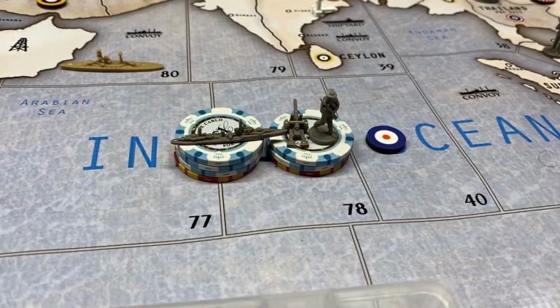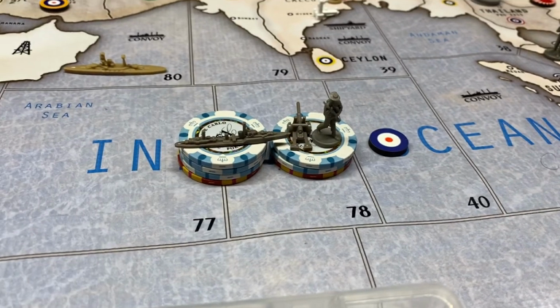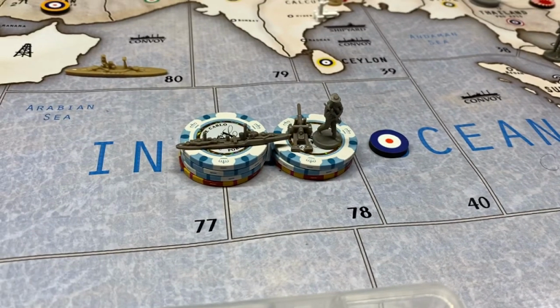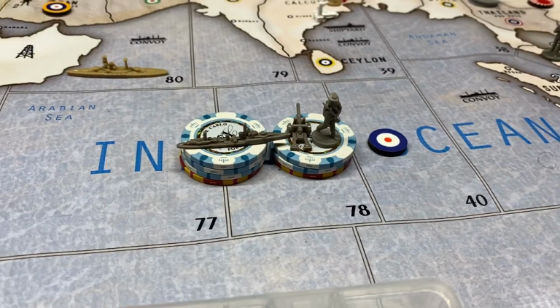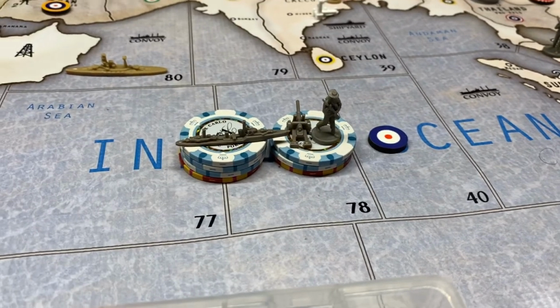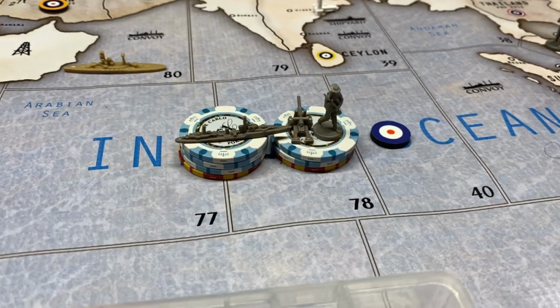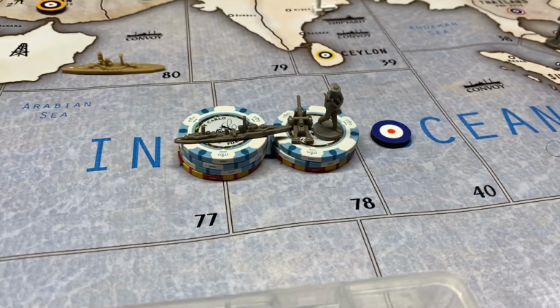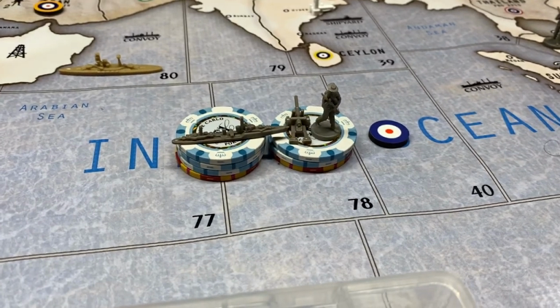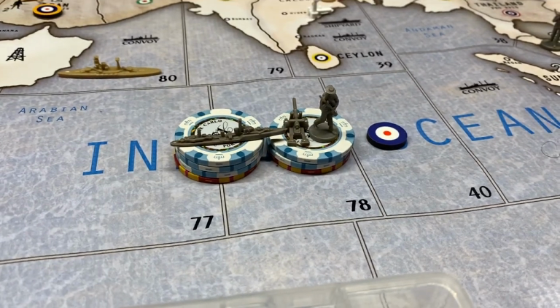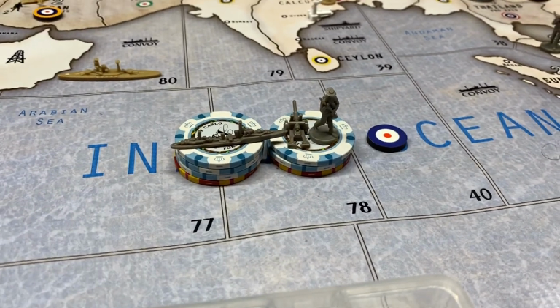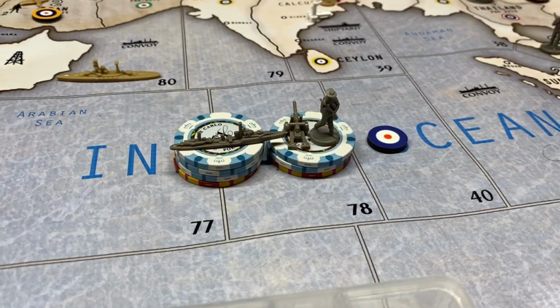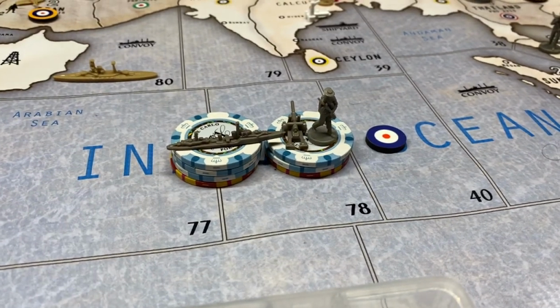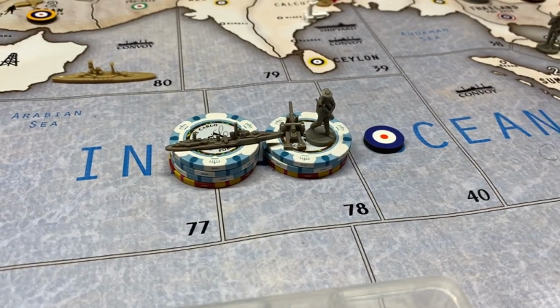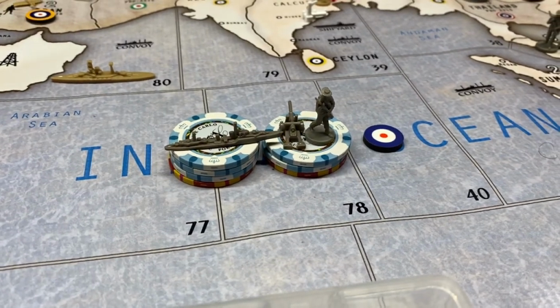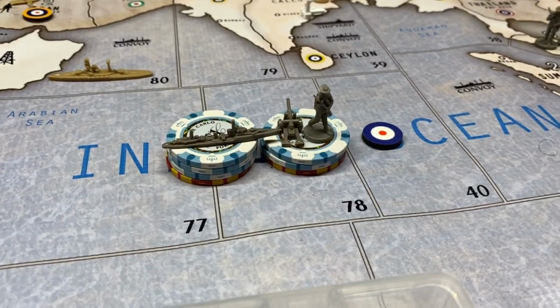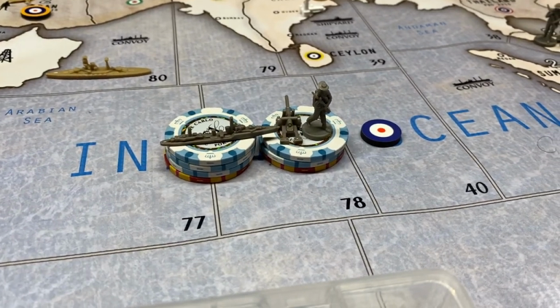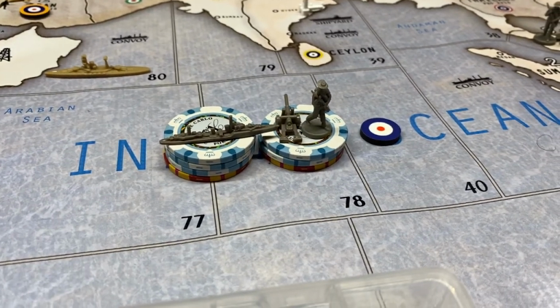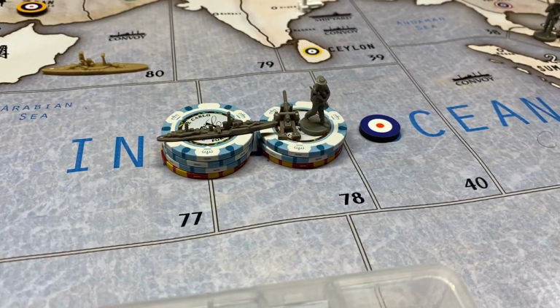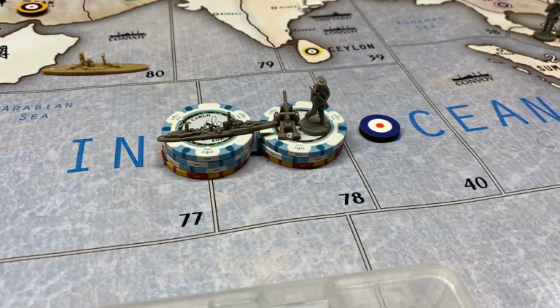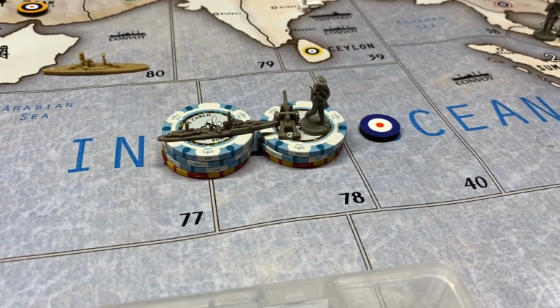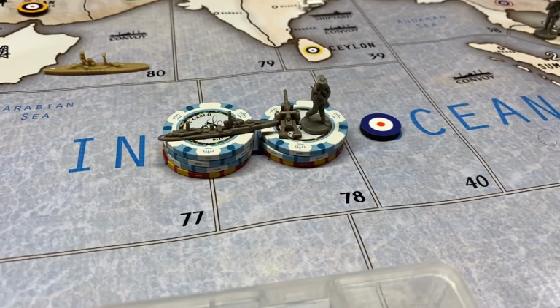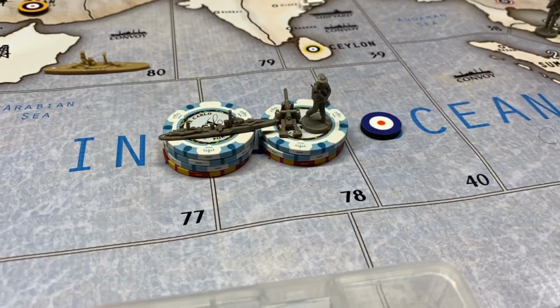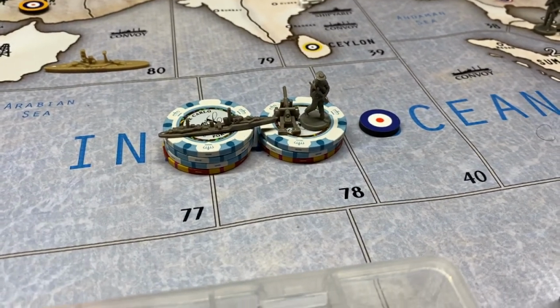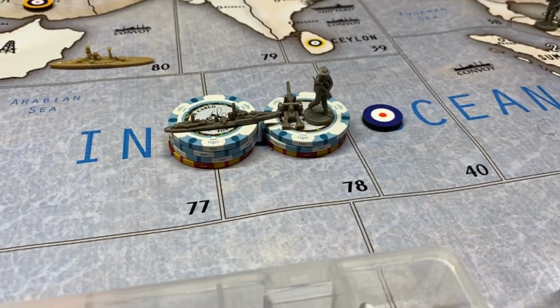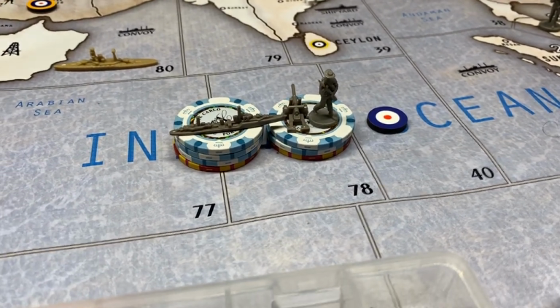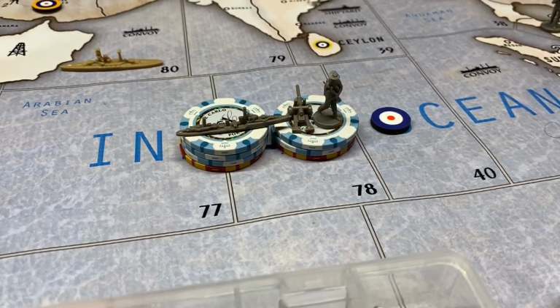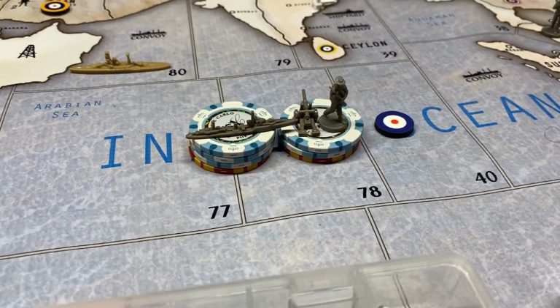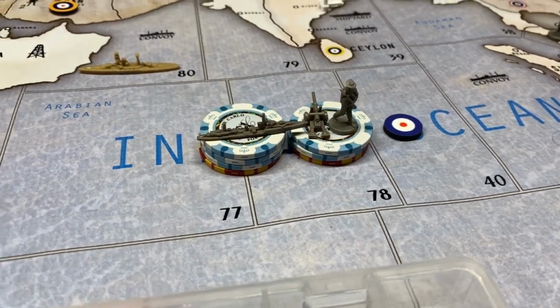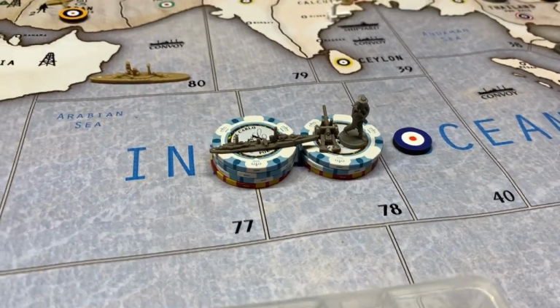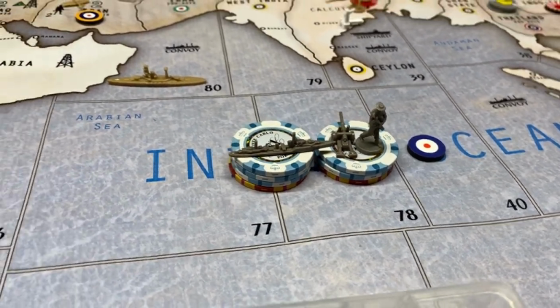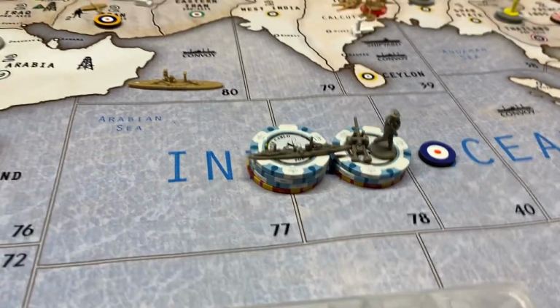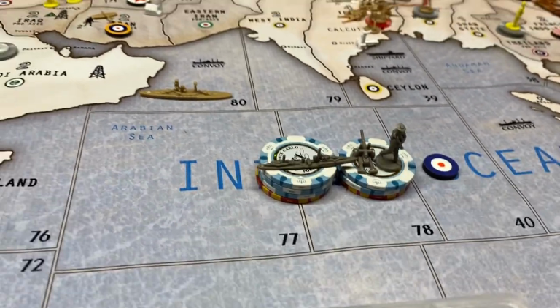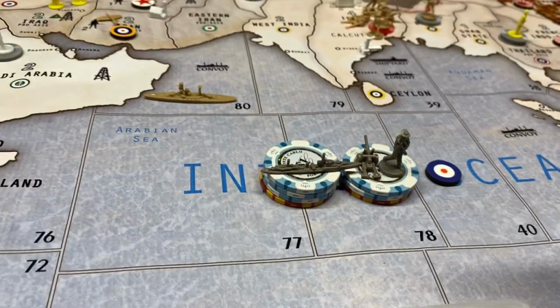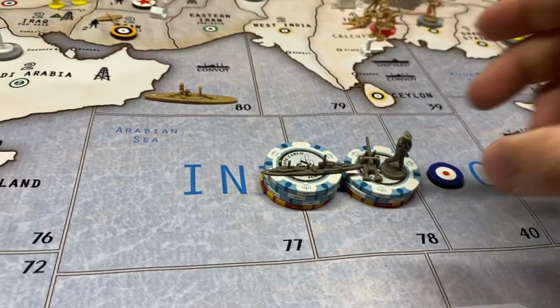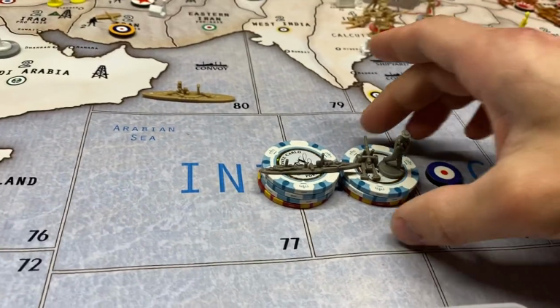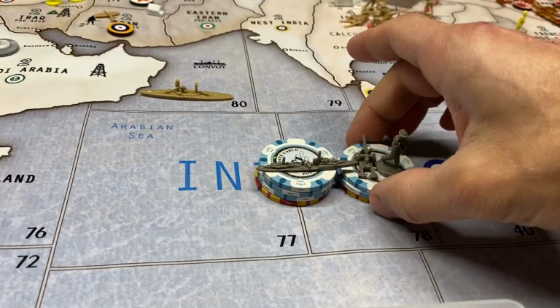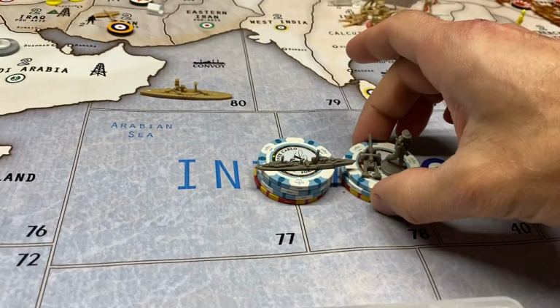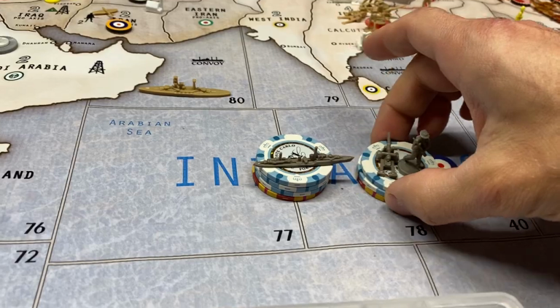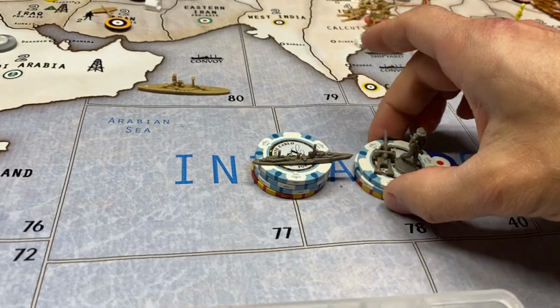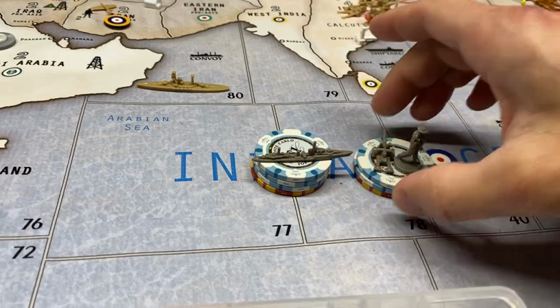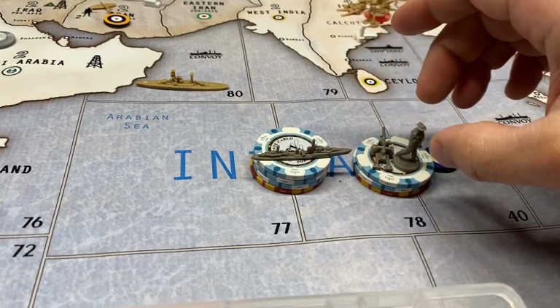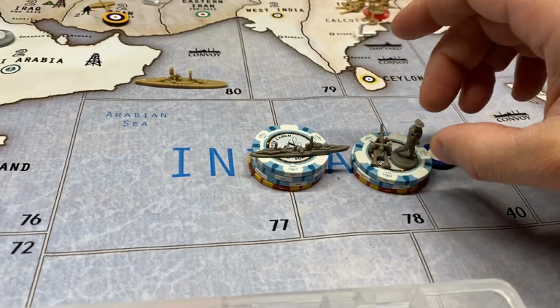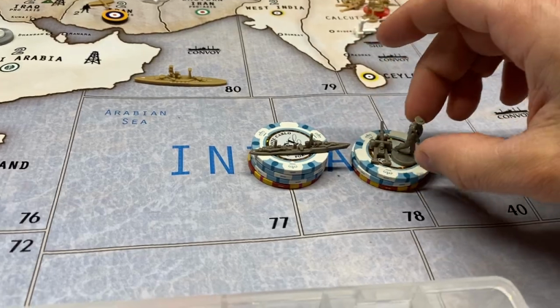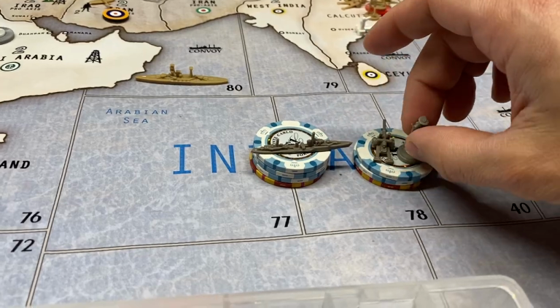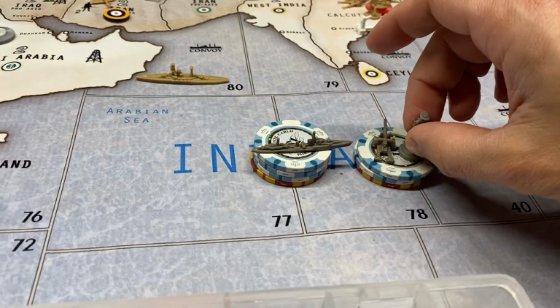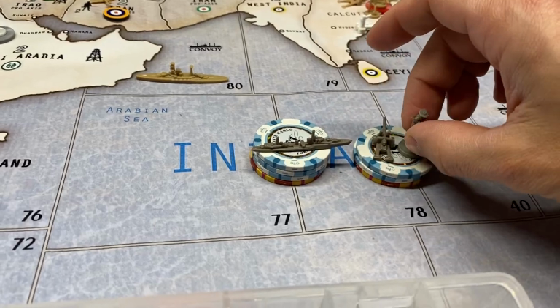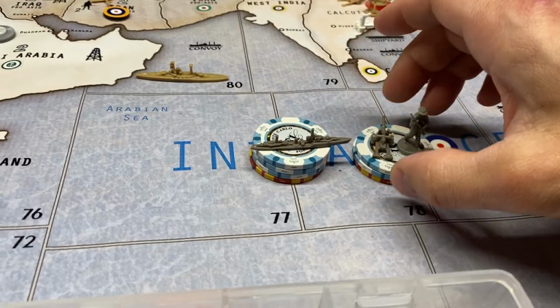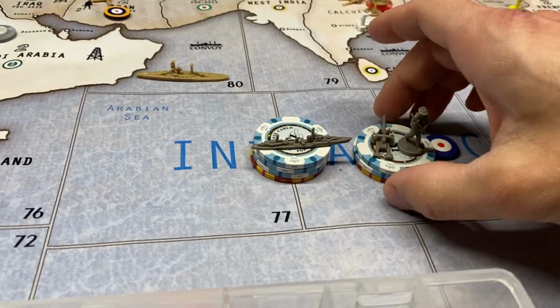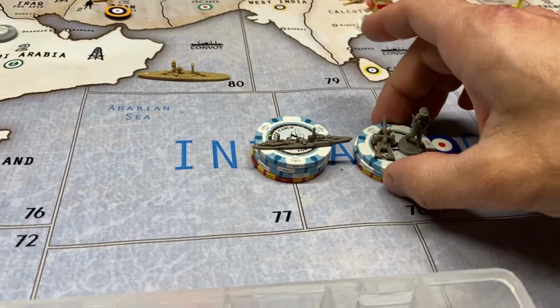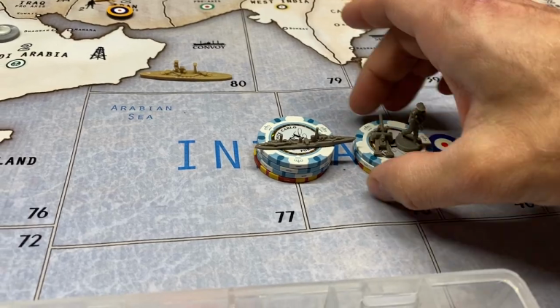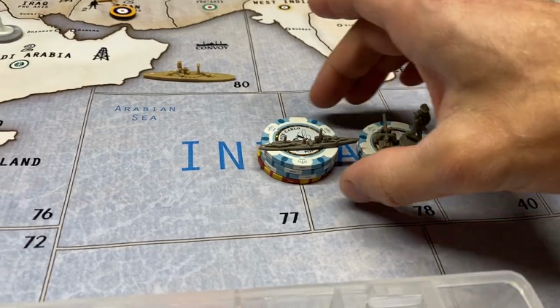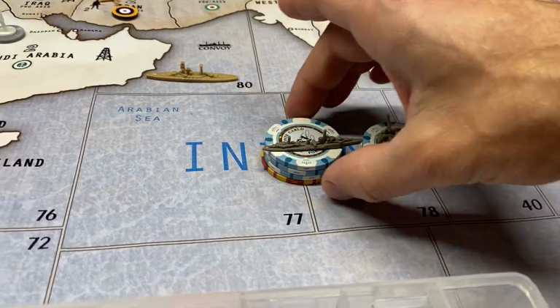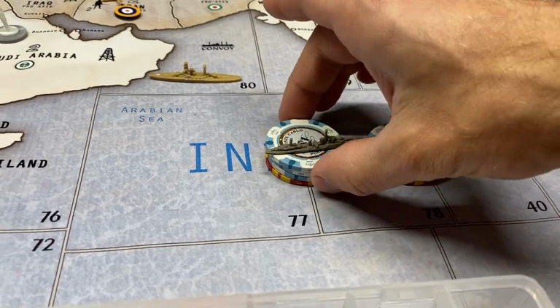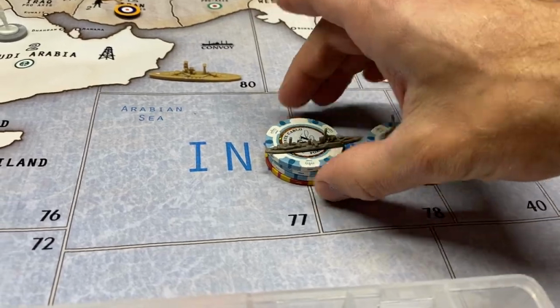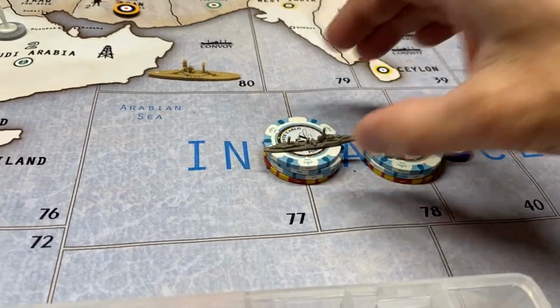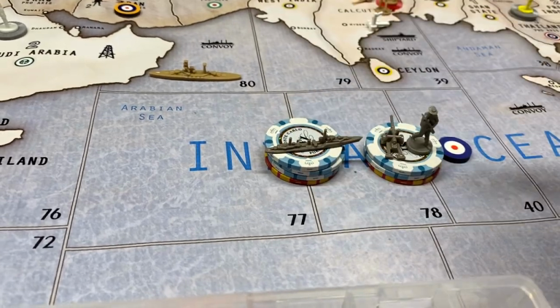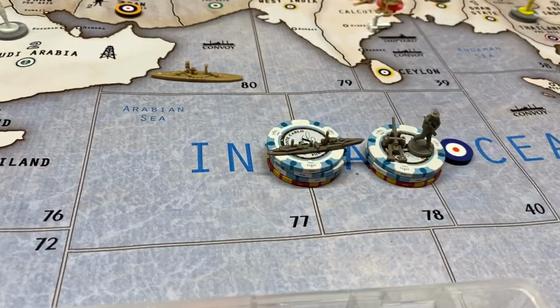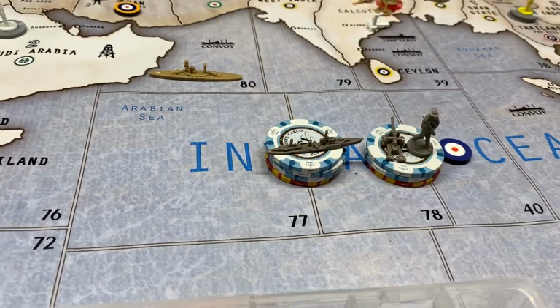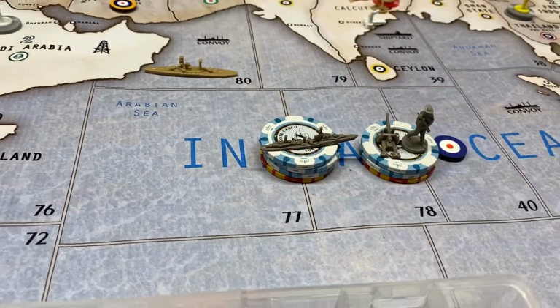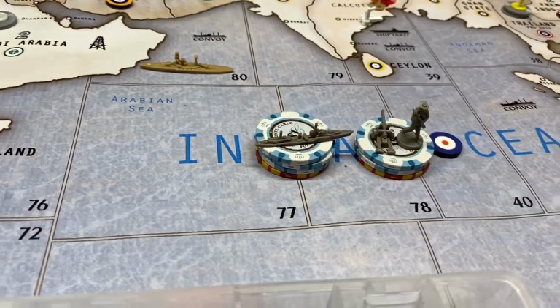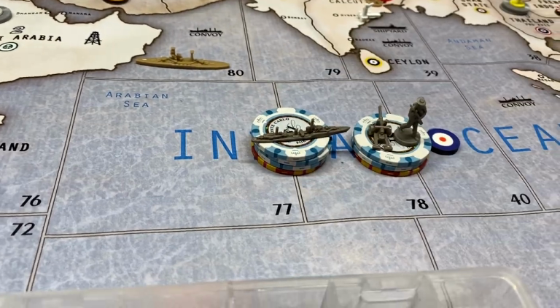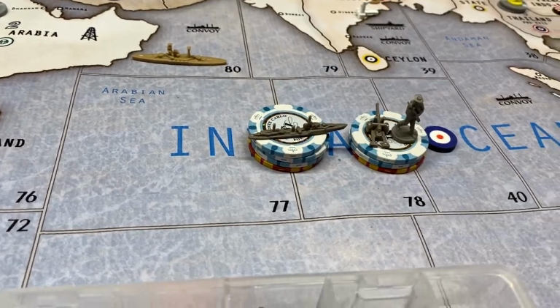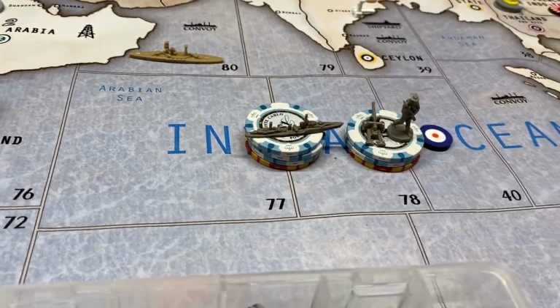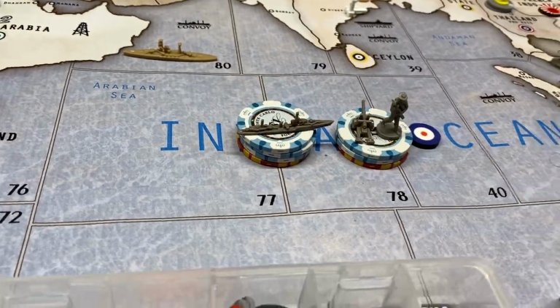Alright guys, this is Commonwealth Round Two, Operation Ice Cream. Commonwealth spends seven on an infantry, artillery, and an eight on a destroyer.